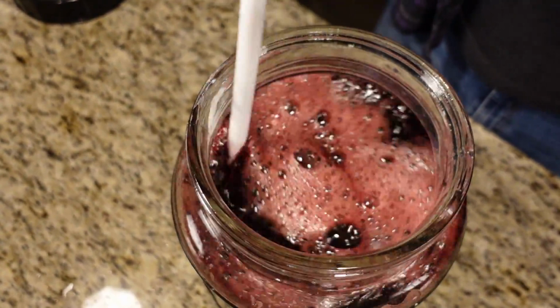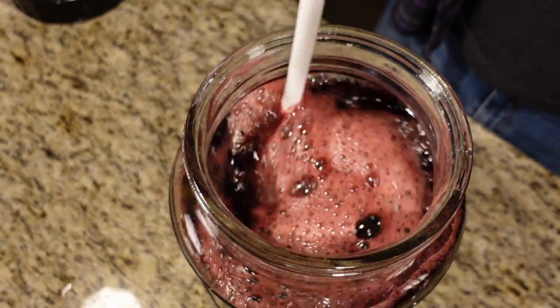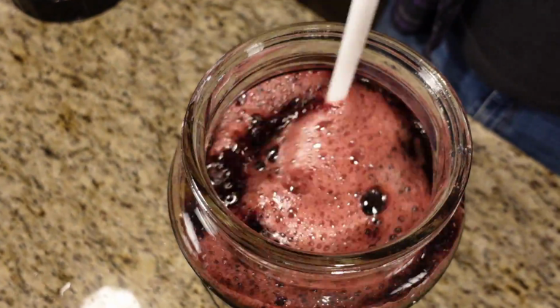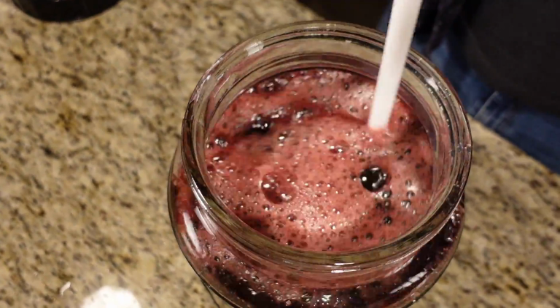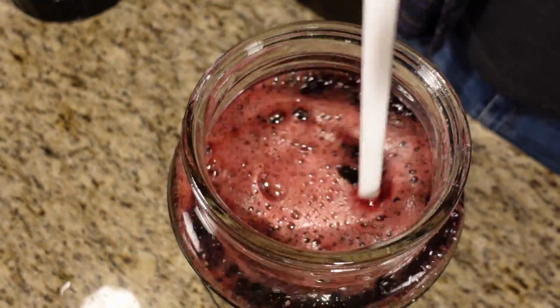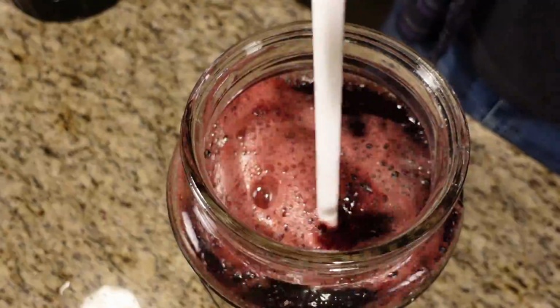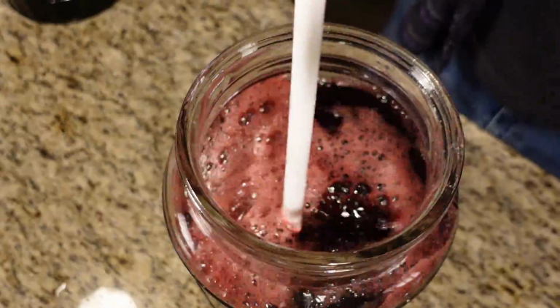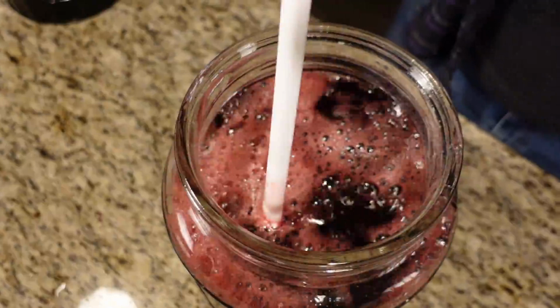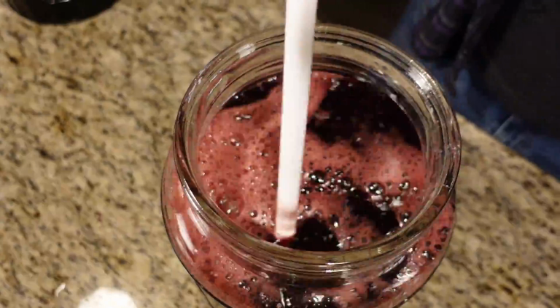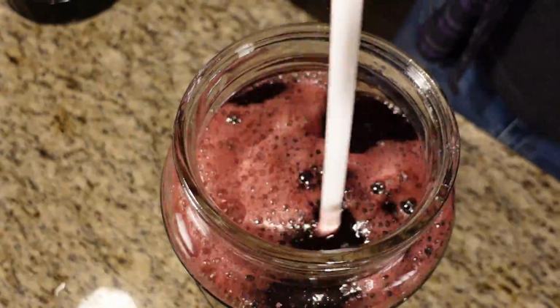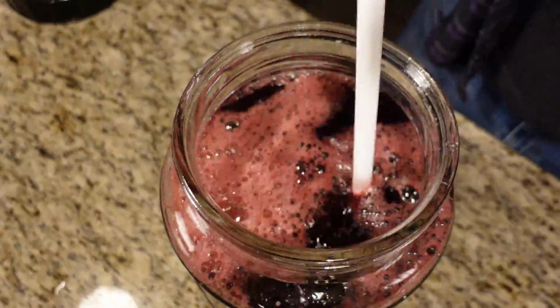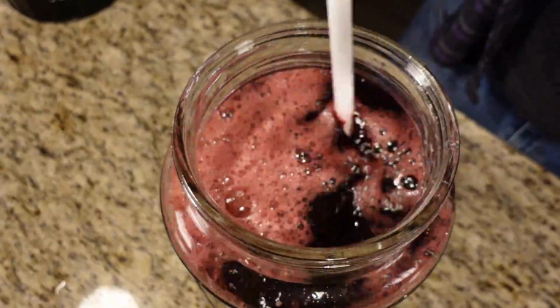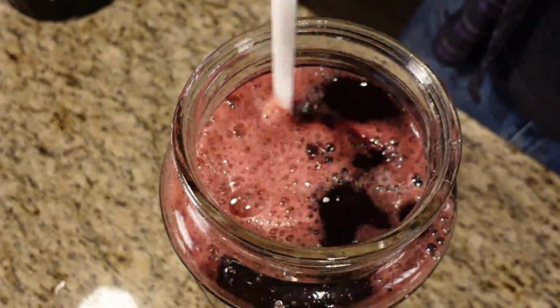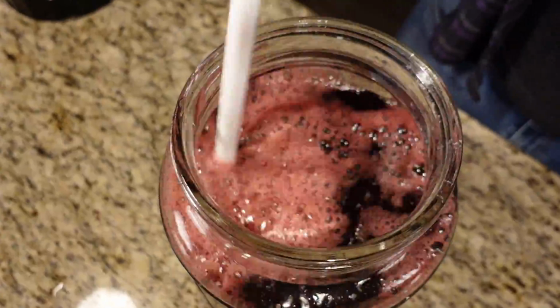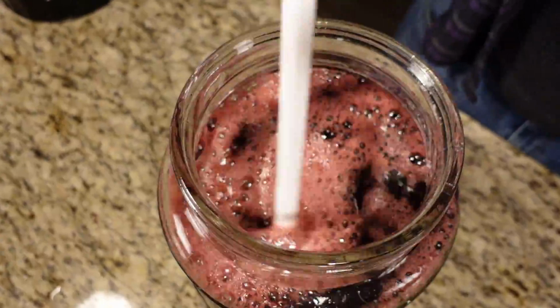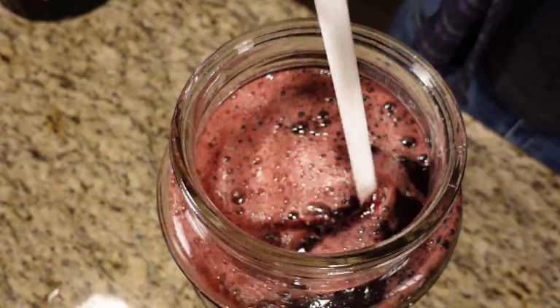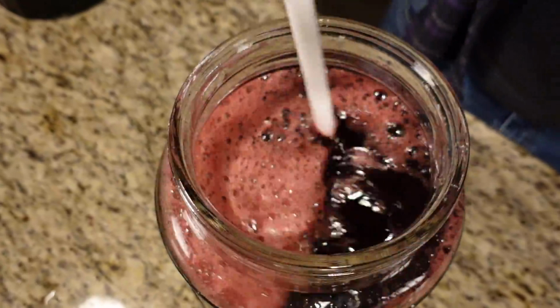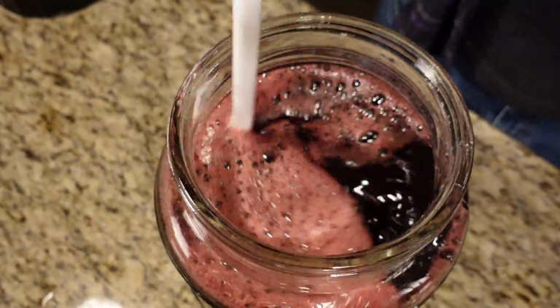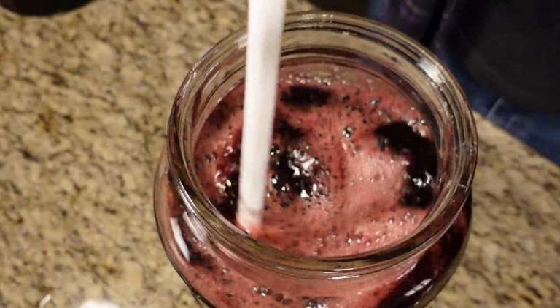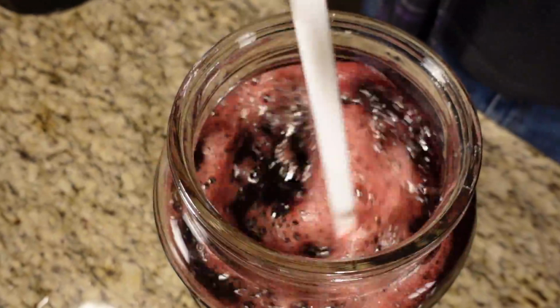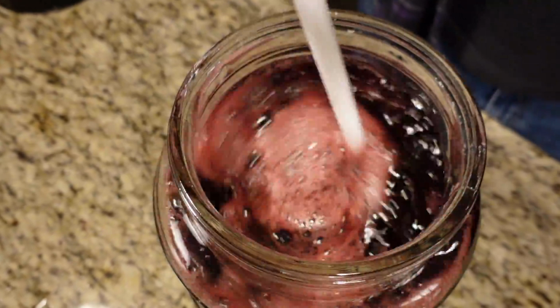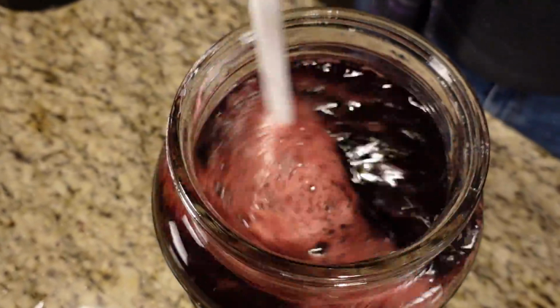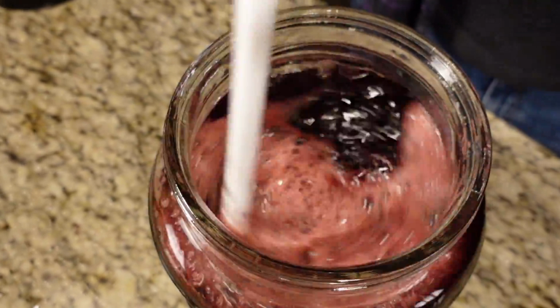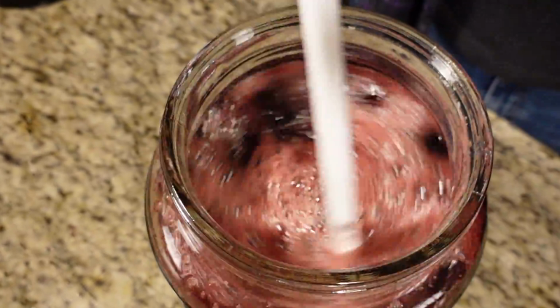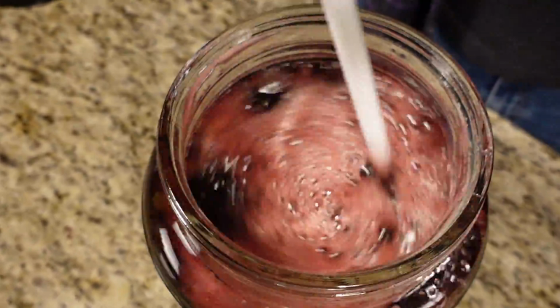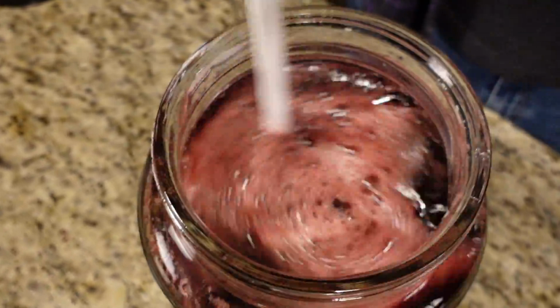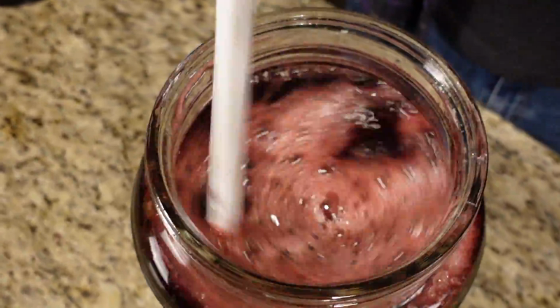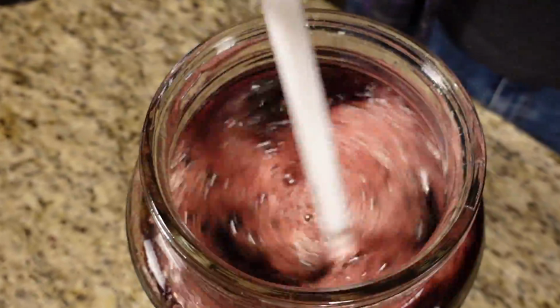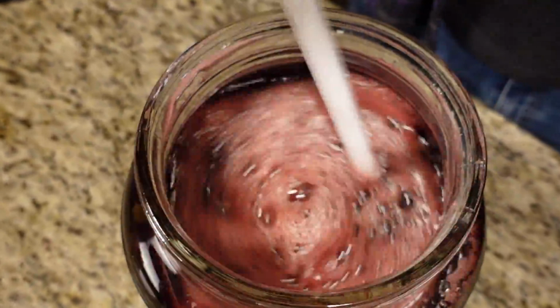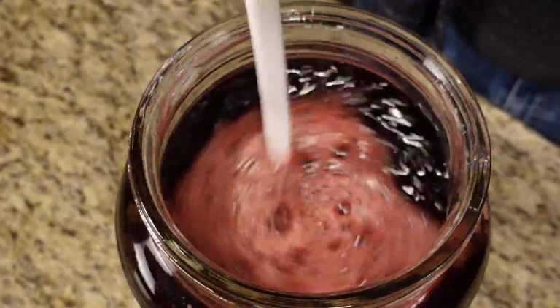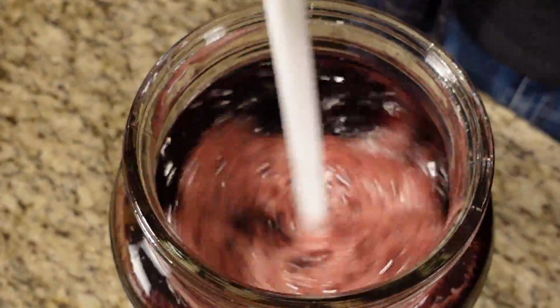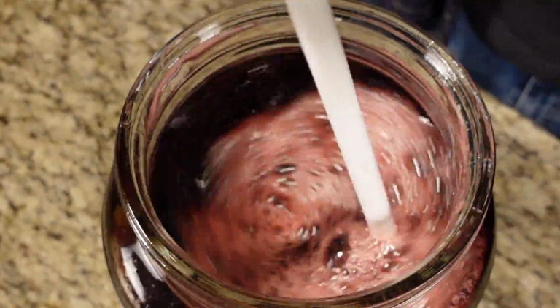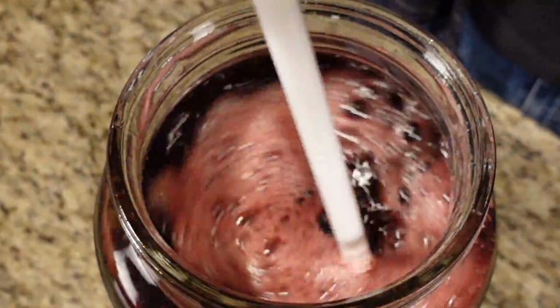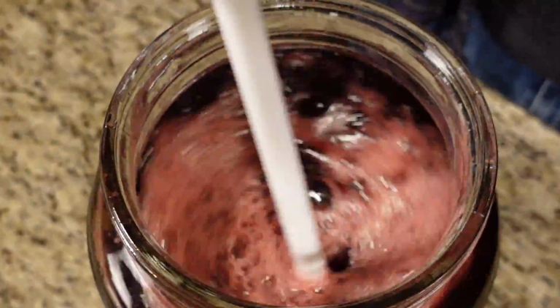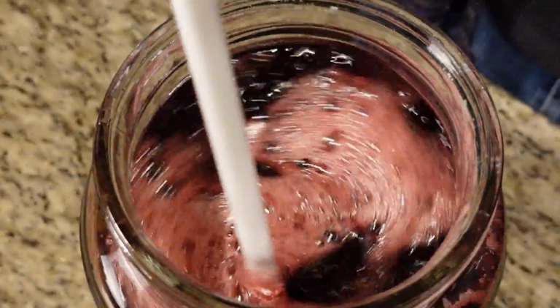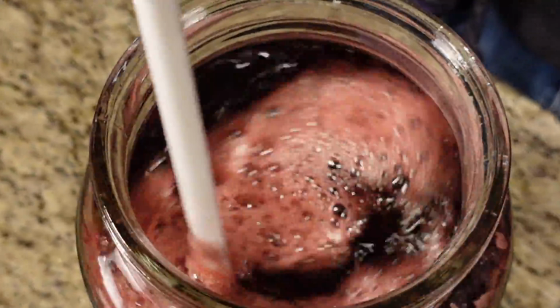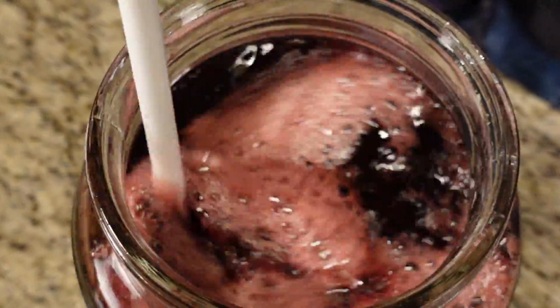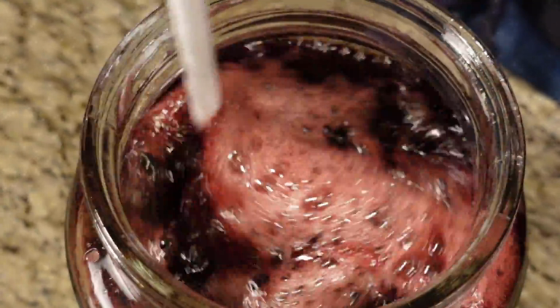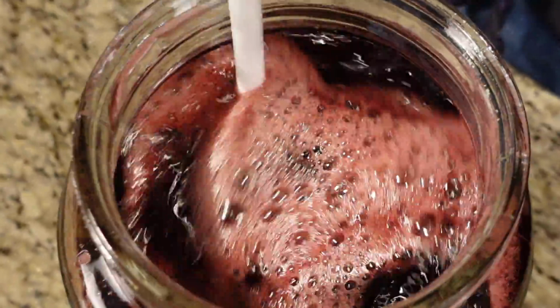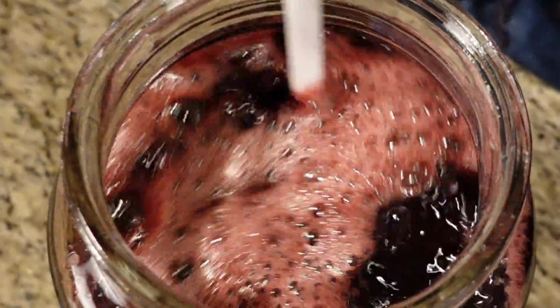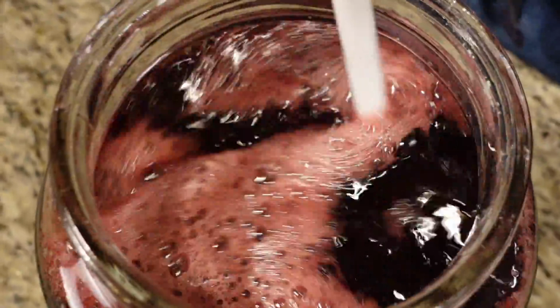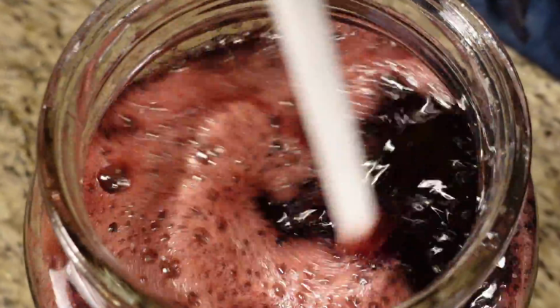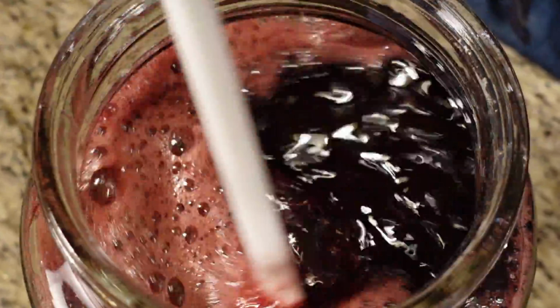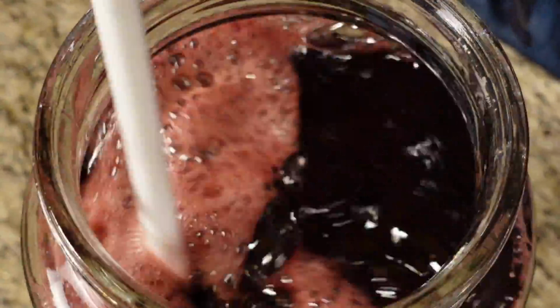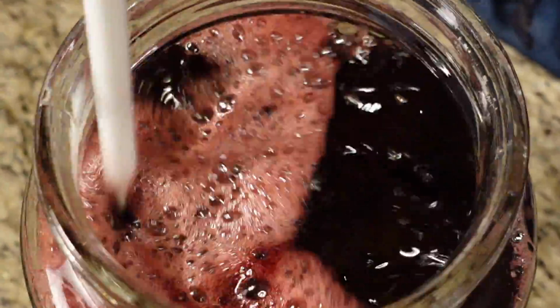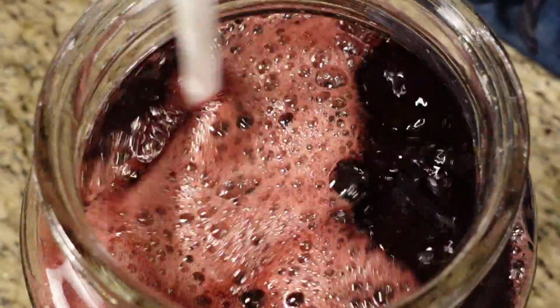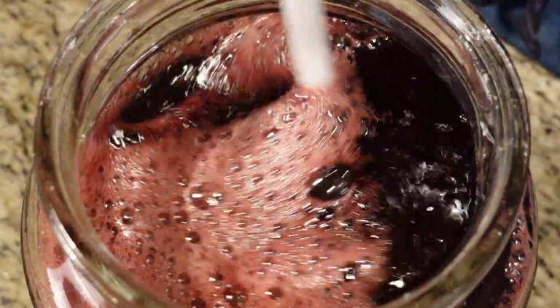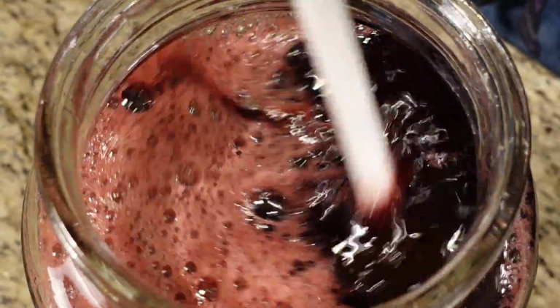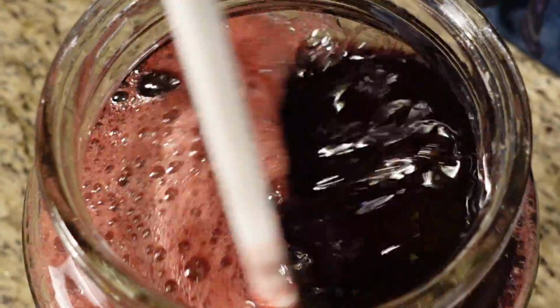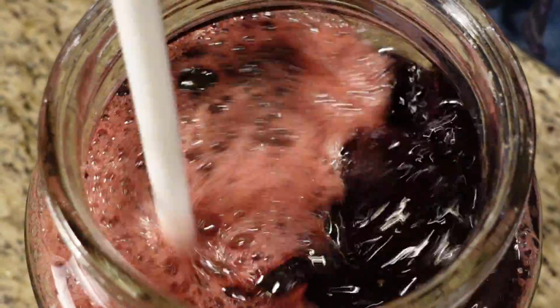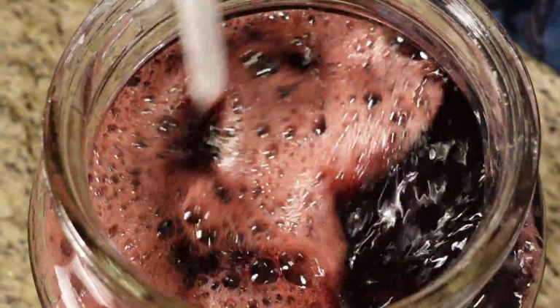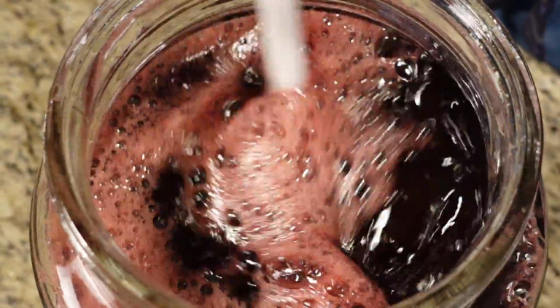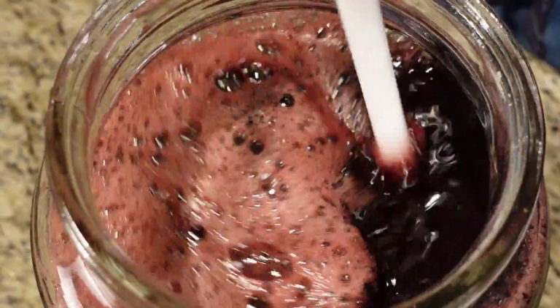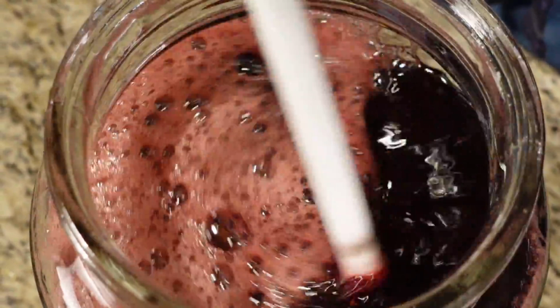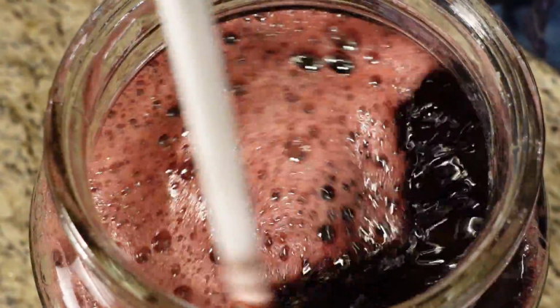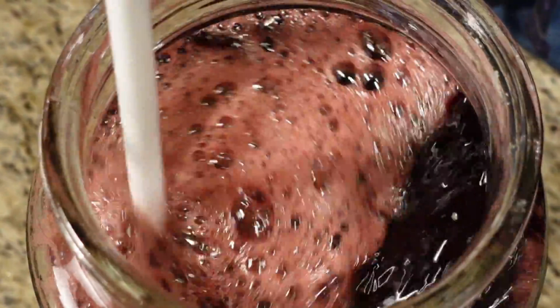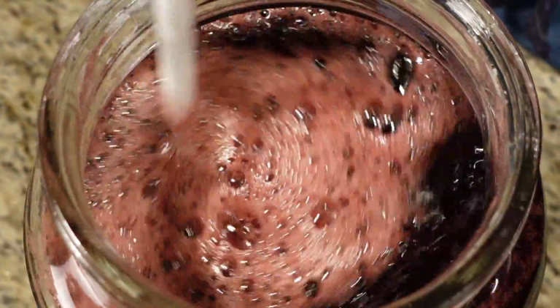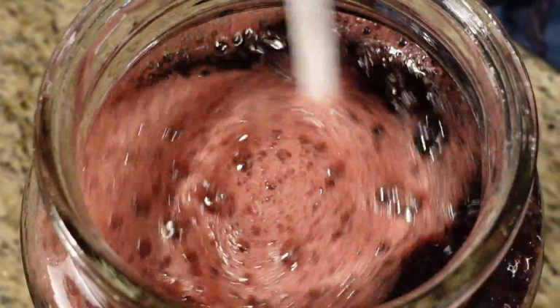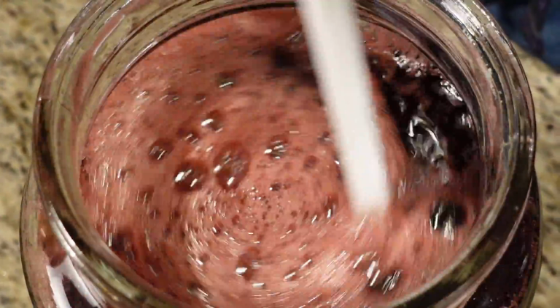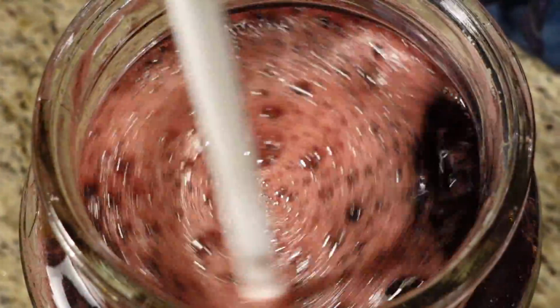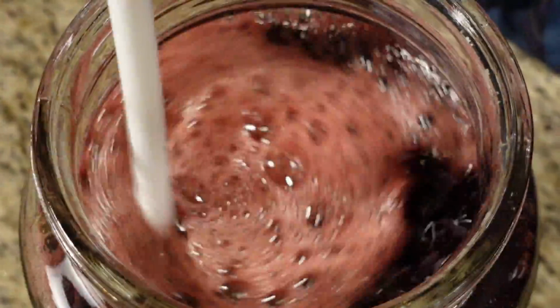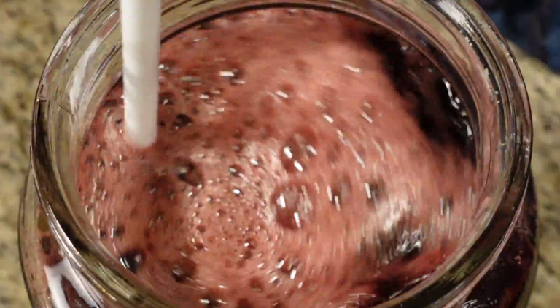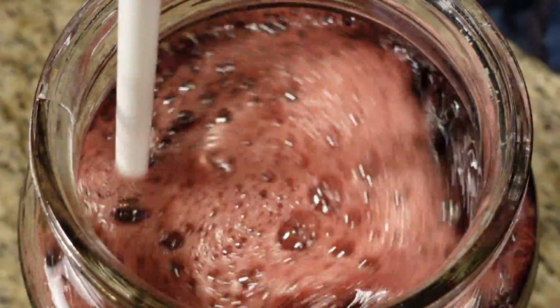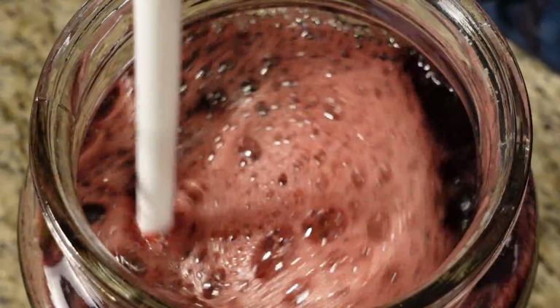Our yeast should be ready now for tempering. If it hasn't started to foam or bubble slightly, just give it a few minutes in the warm water if you're following along.